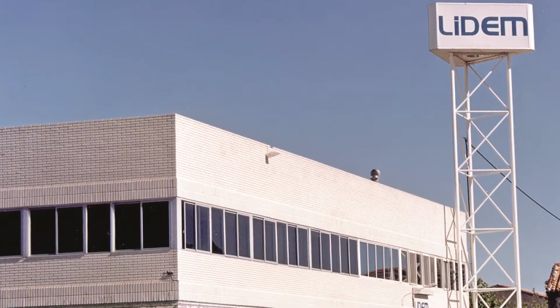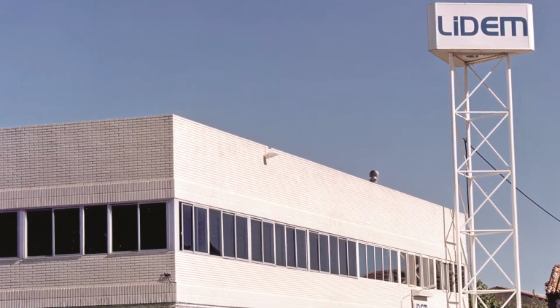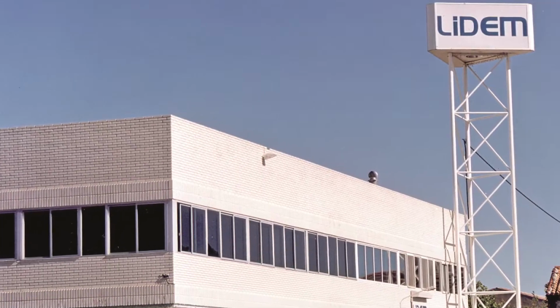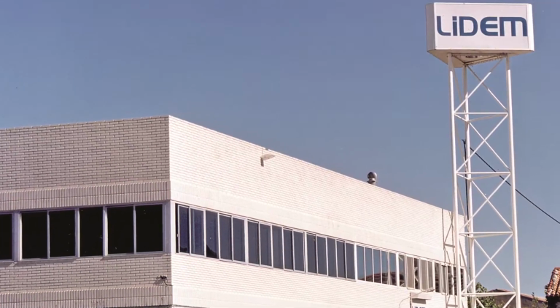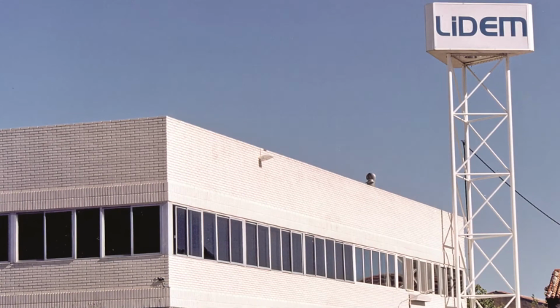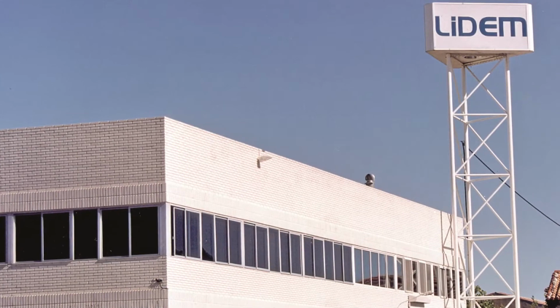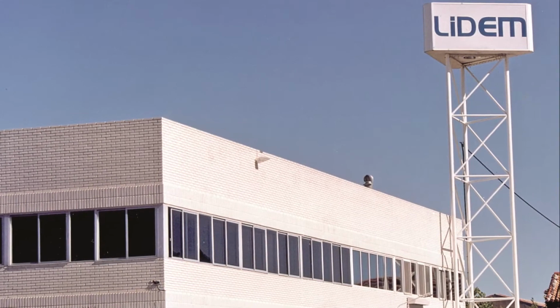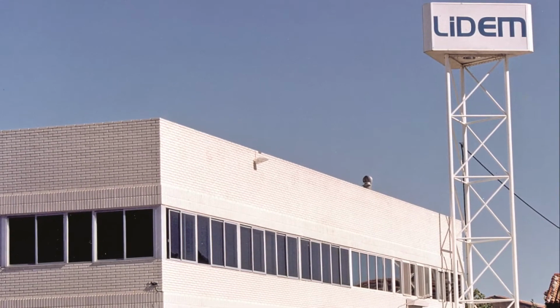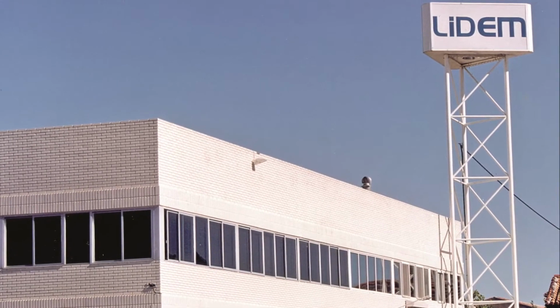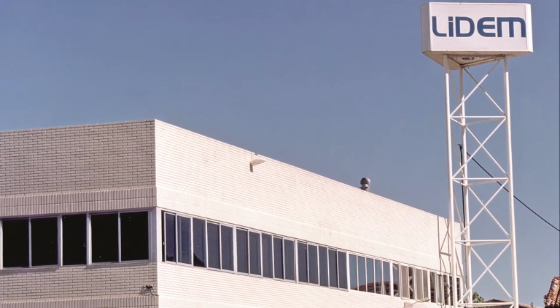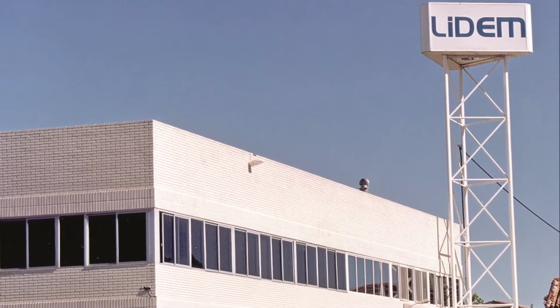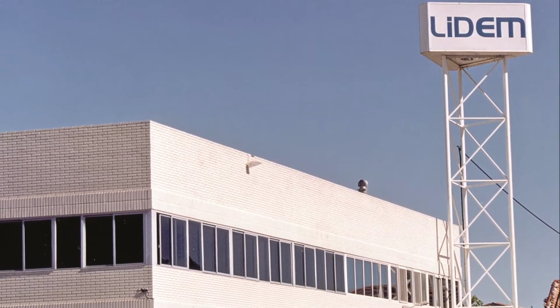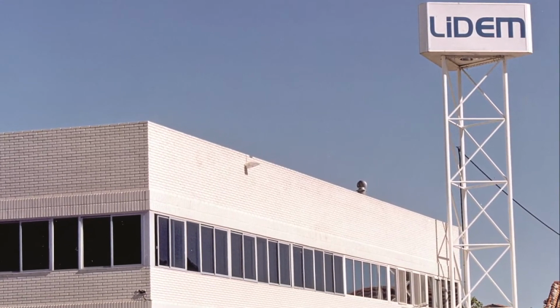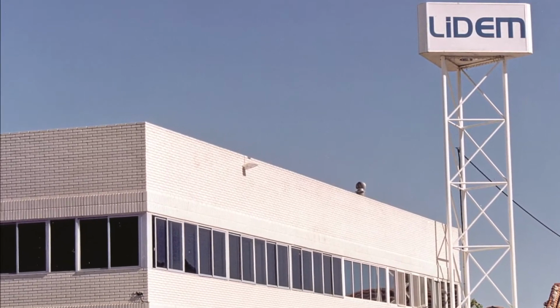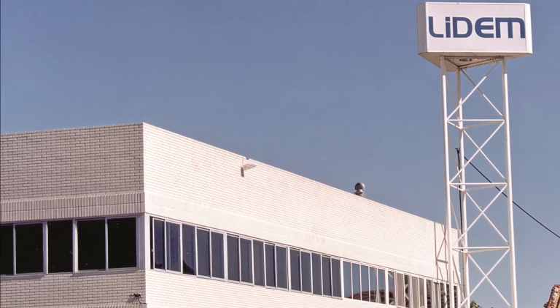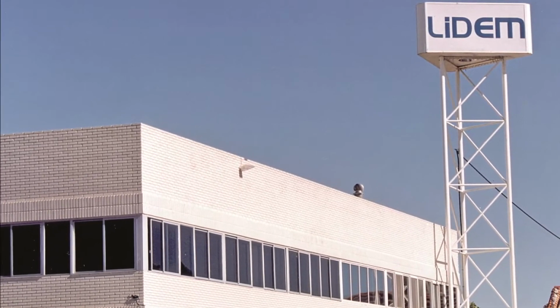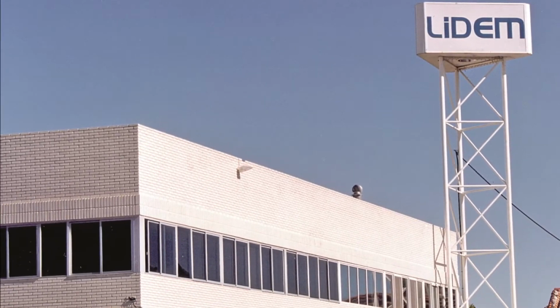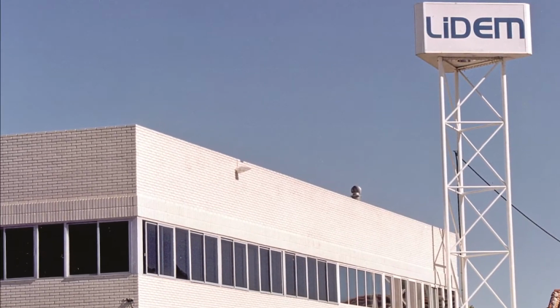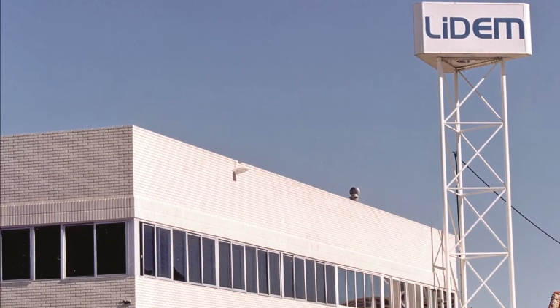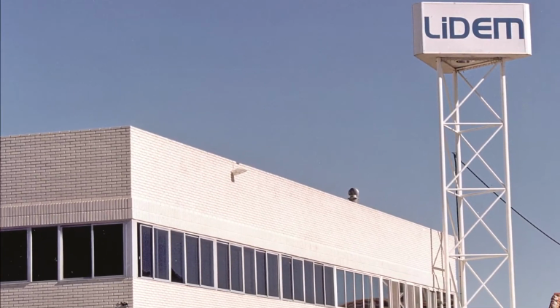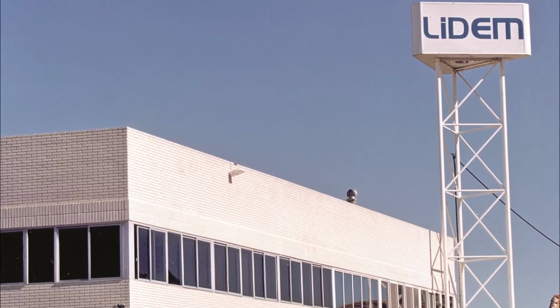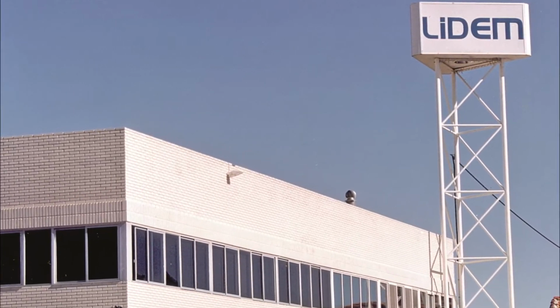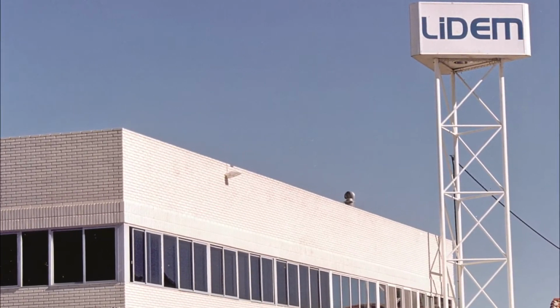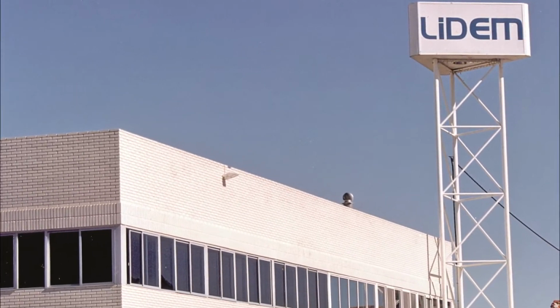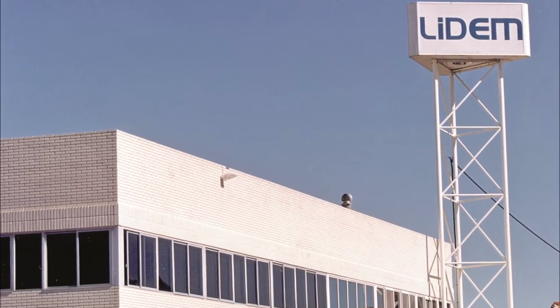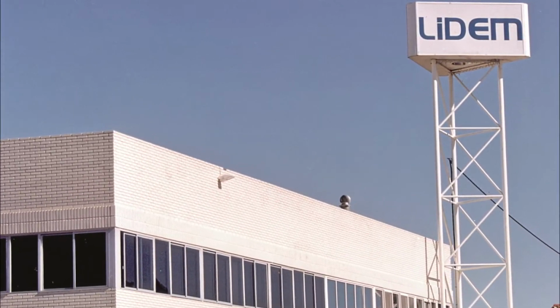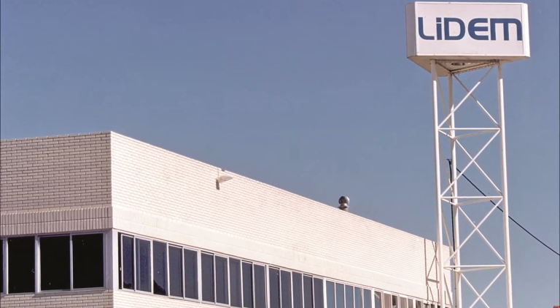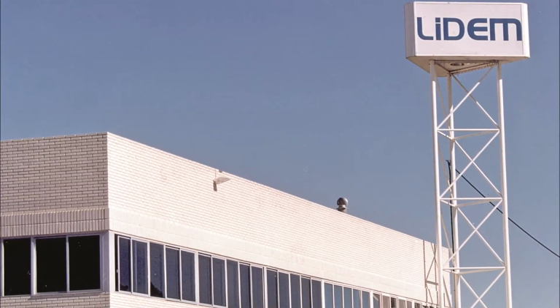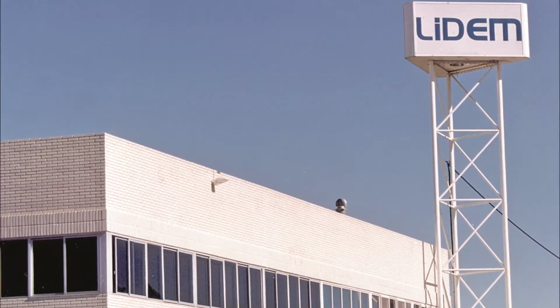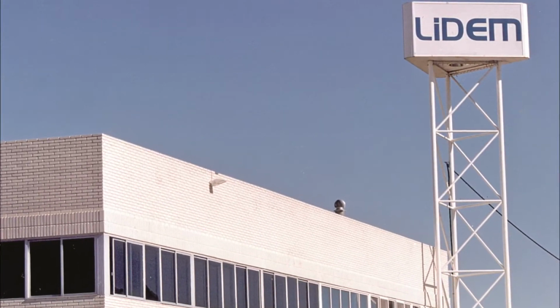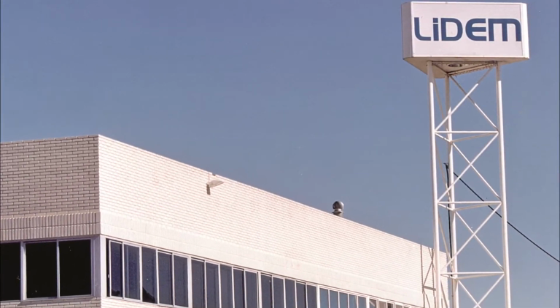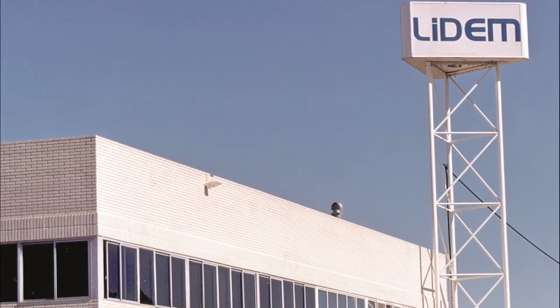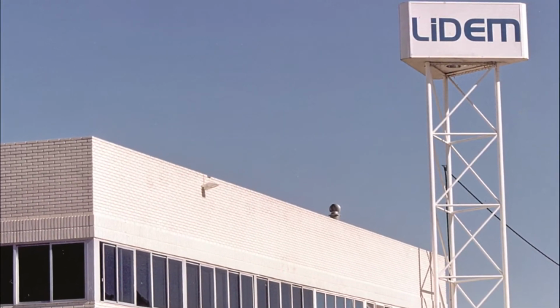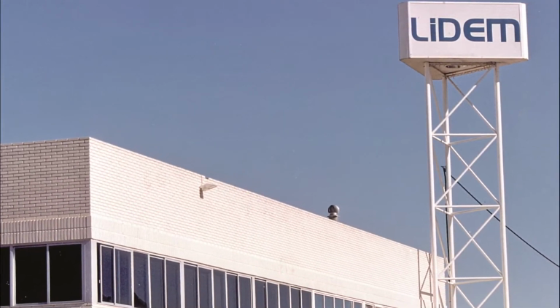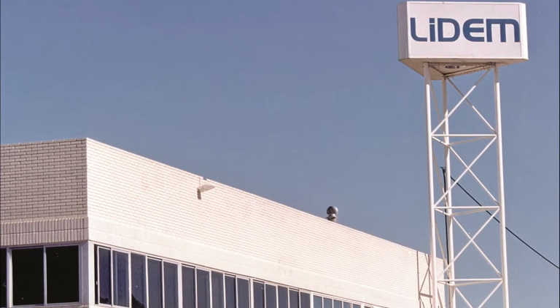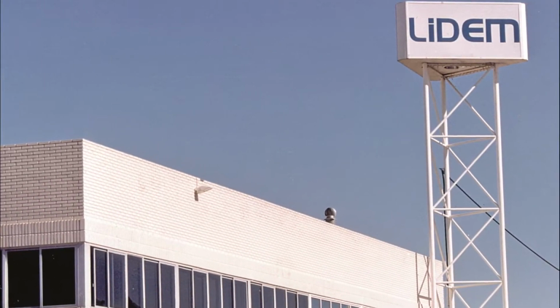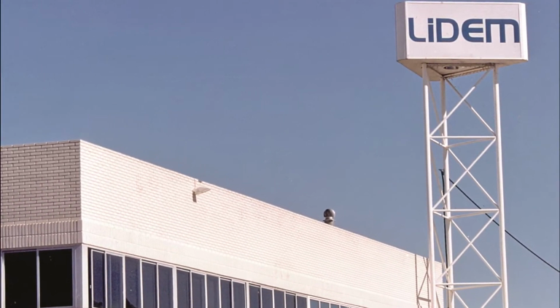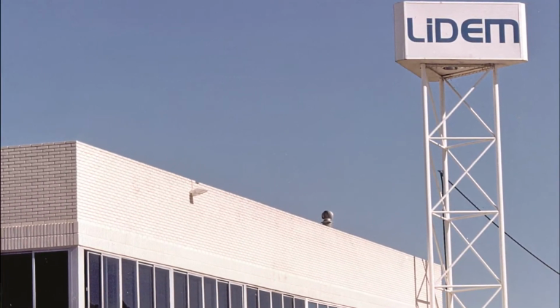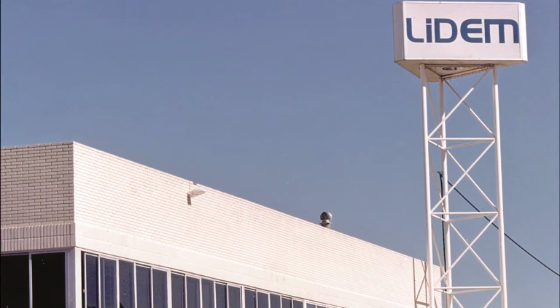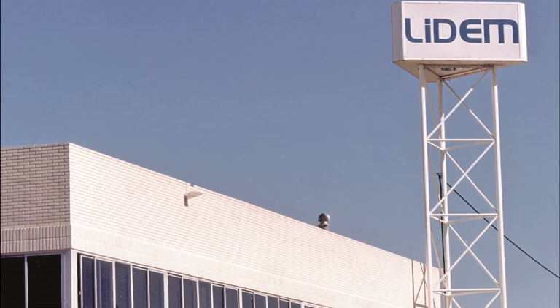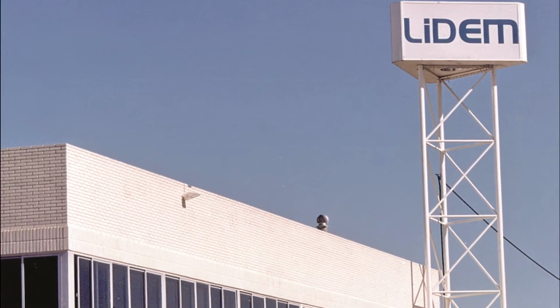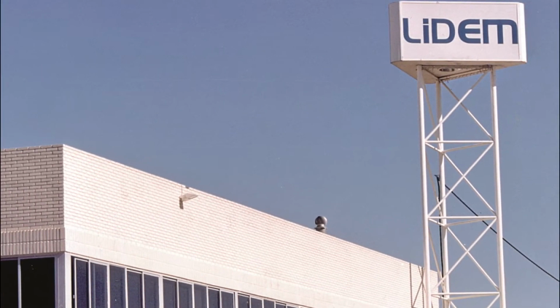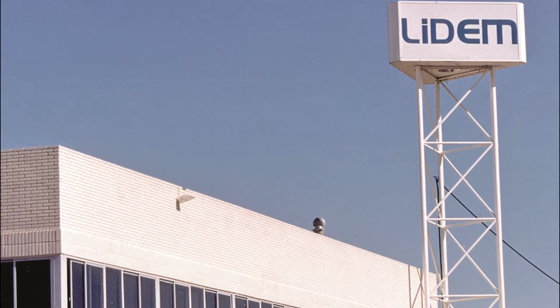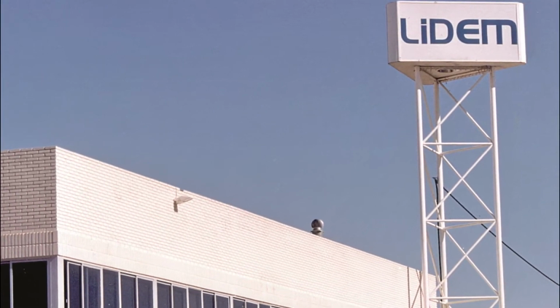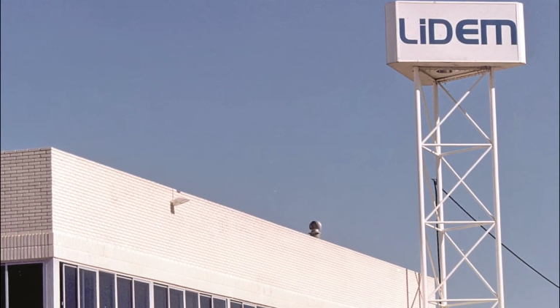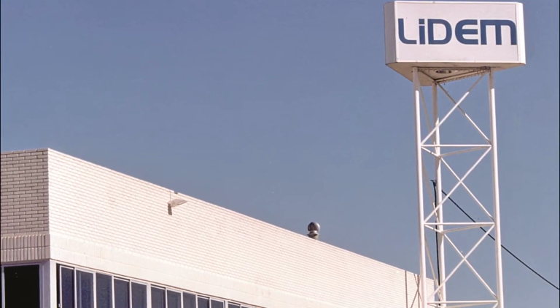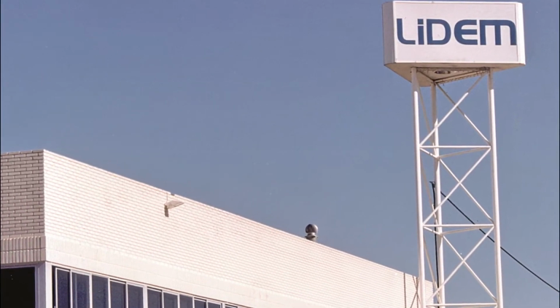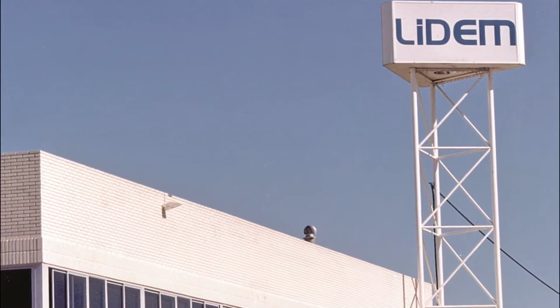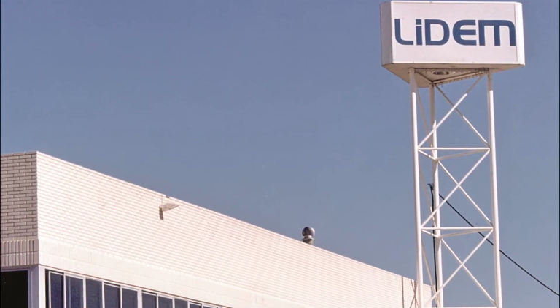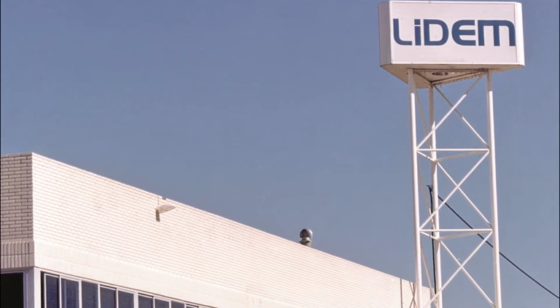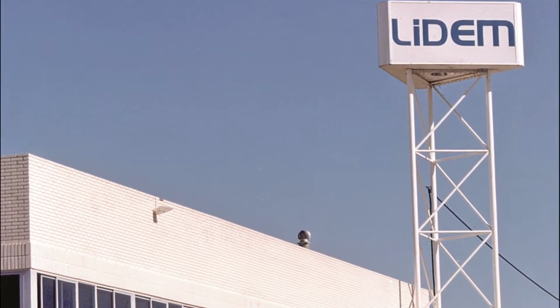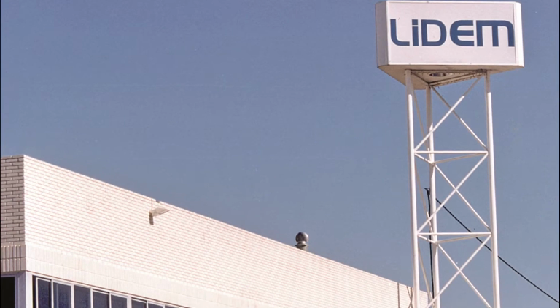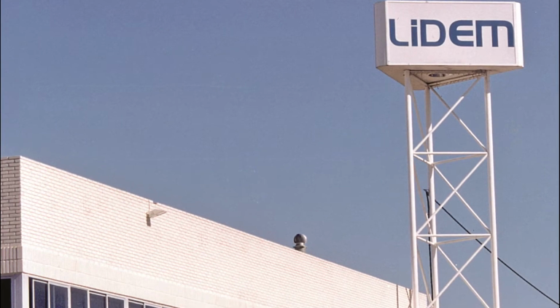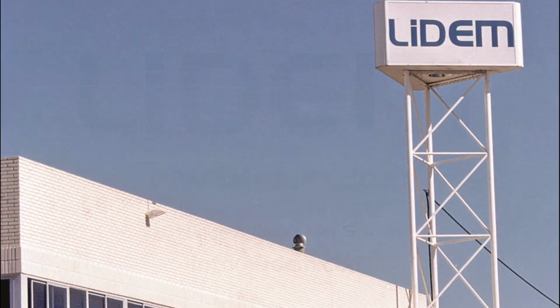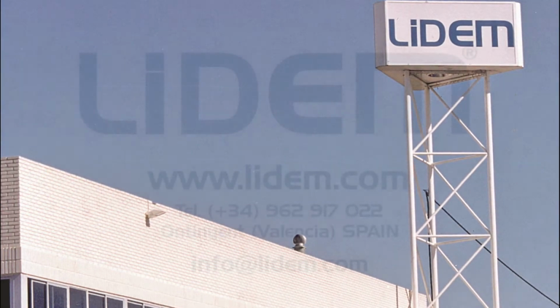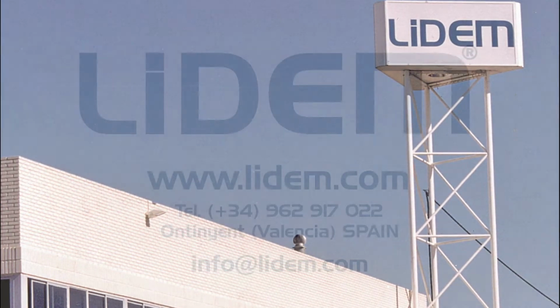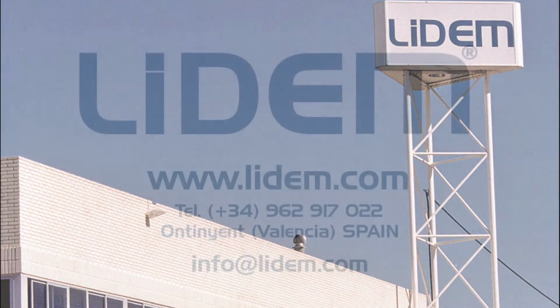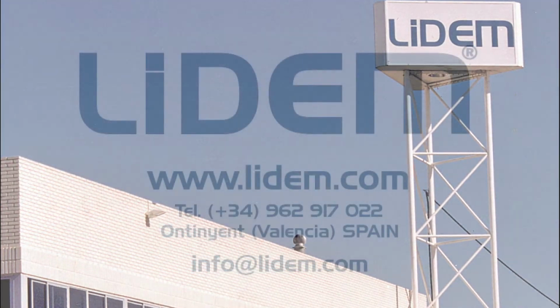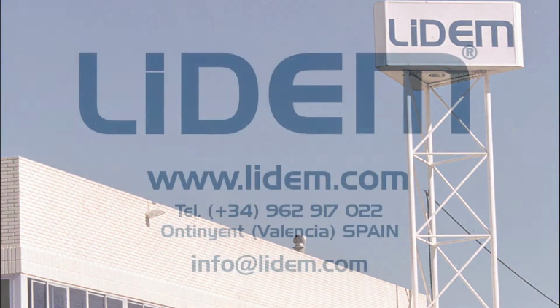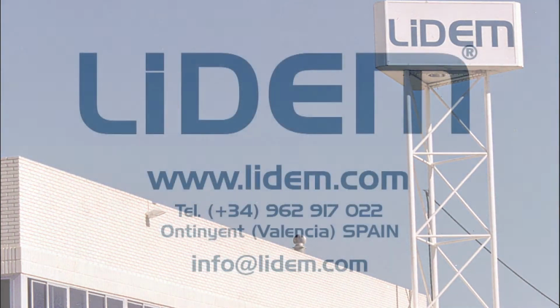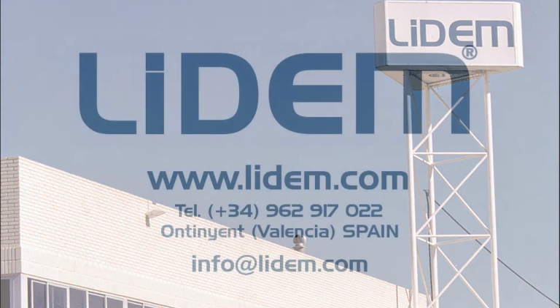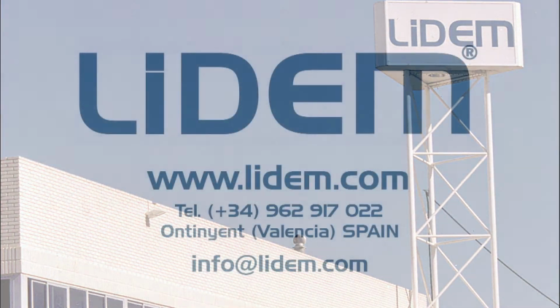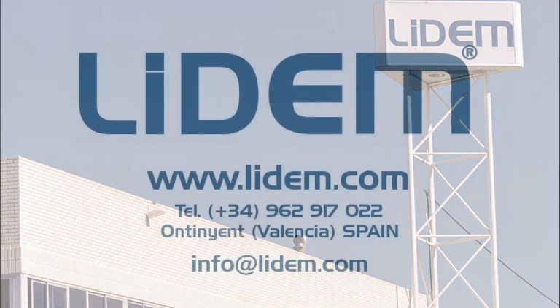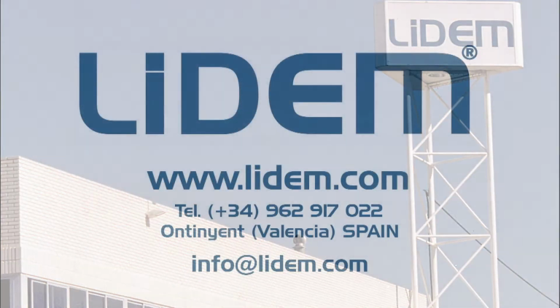If you want to improve the output of your company or open a new line of business, count on Lidem, your technological partner.